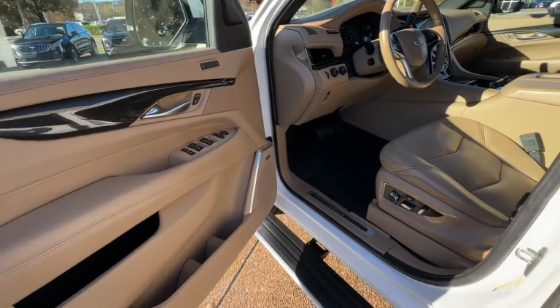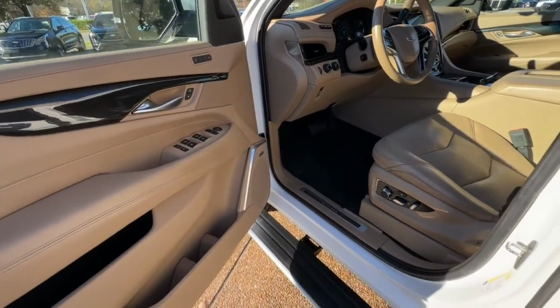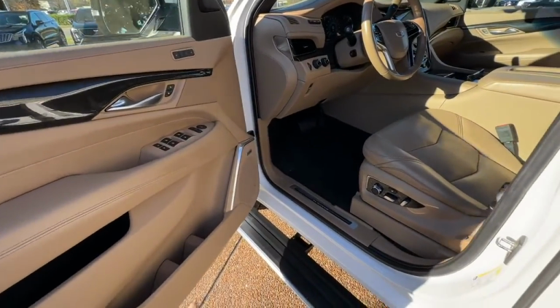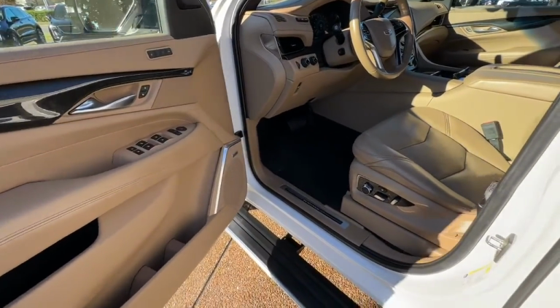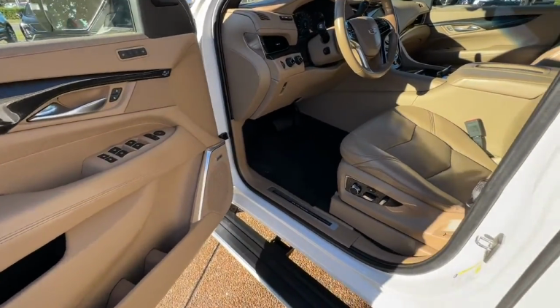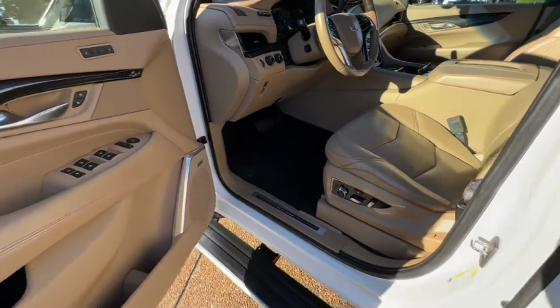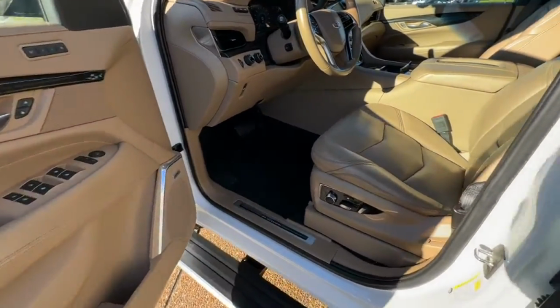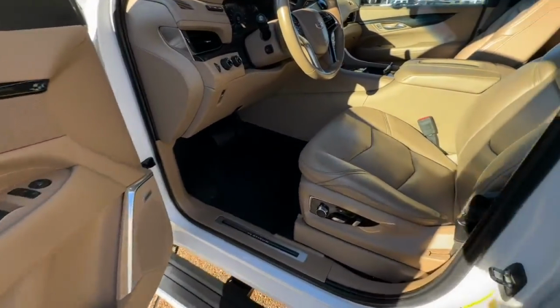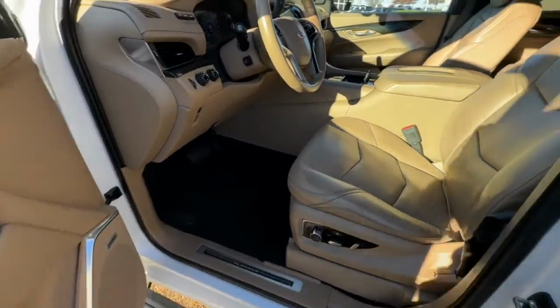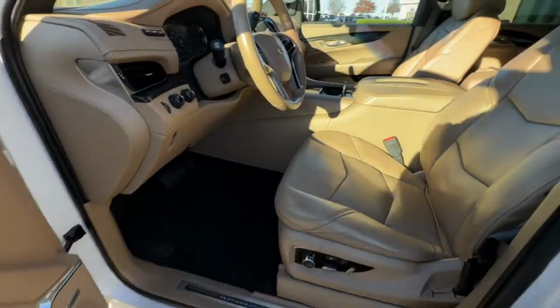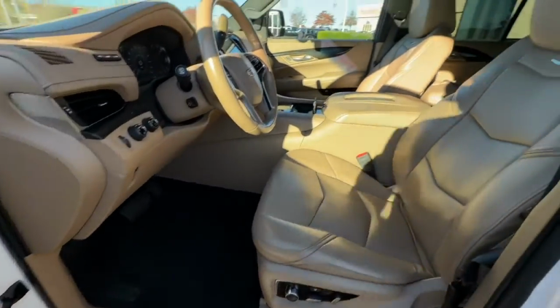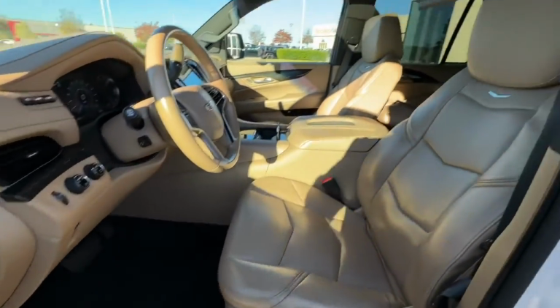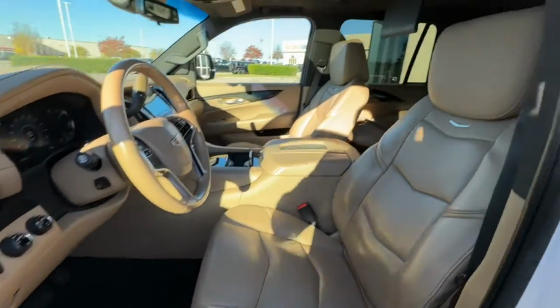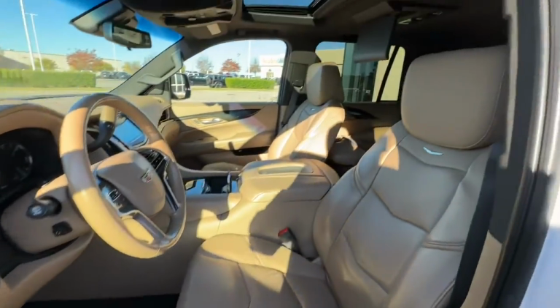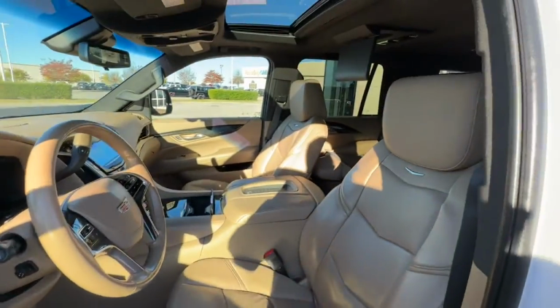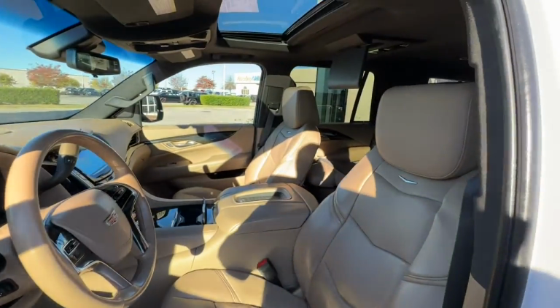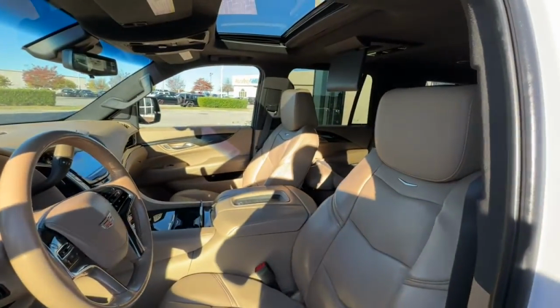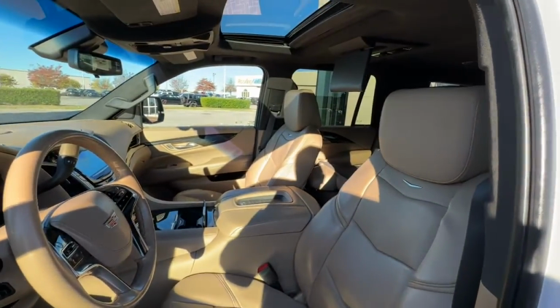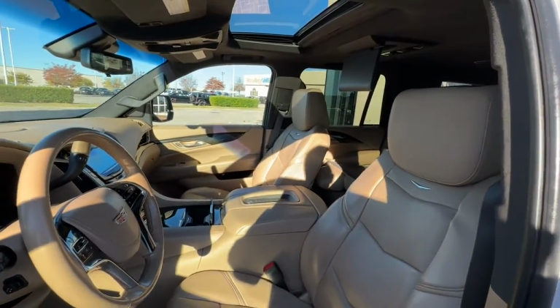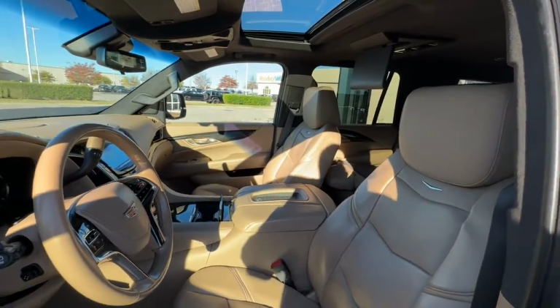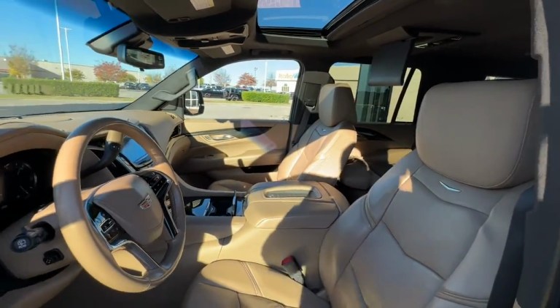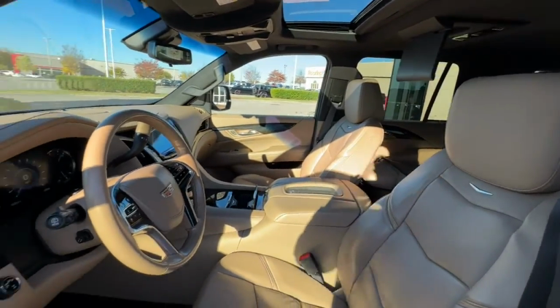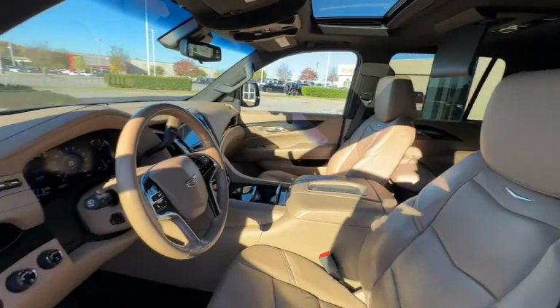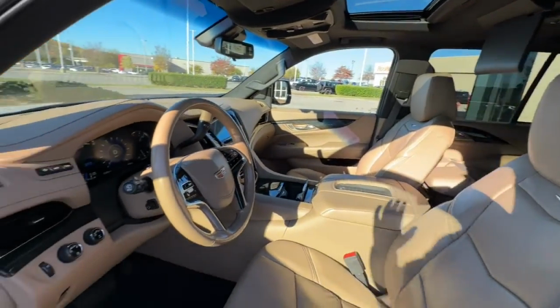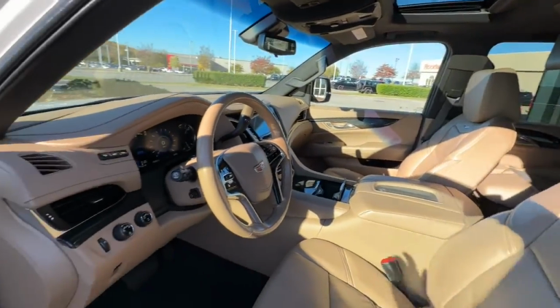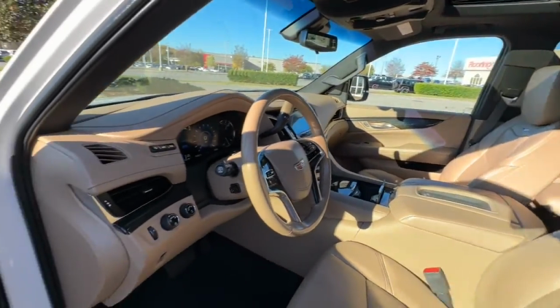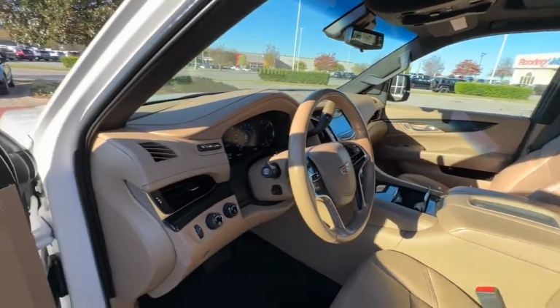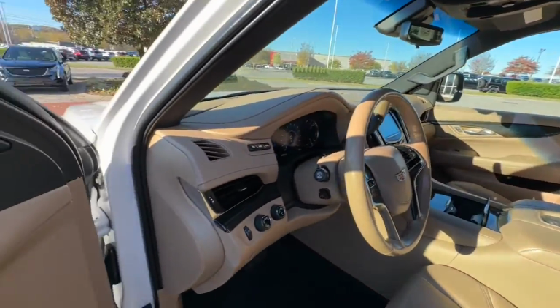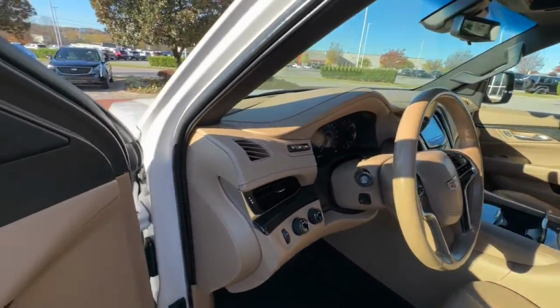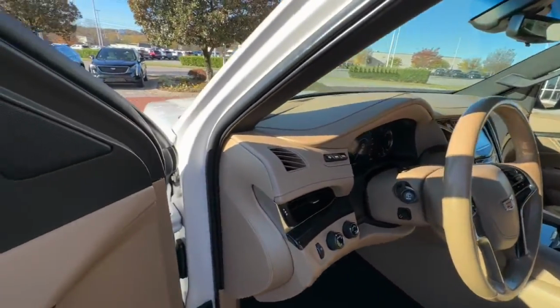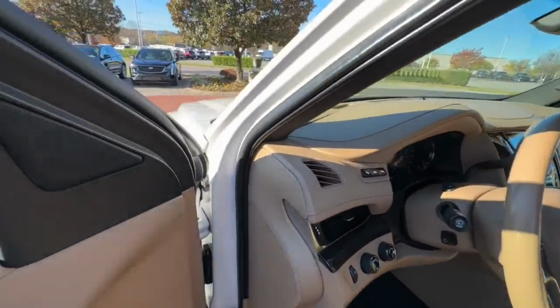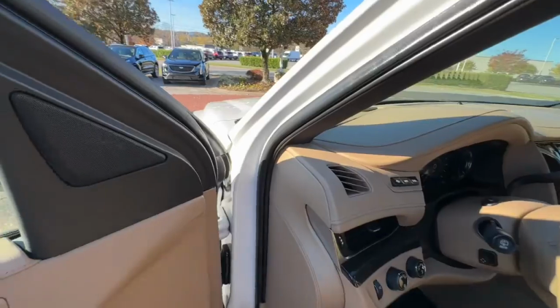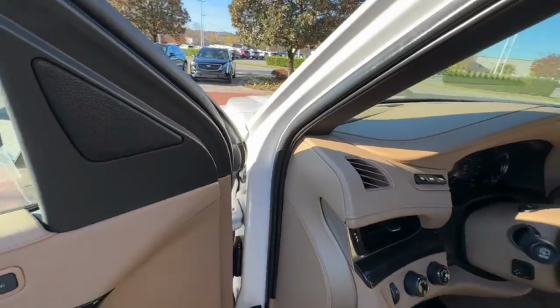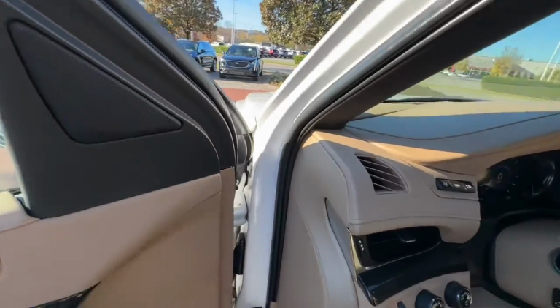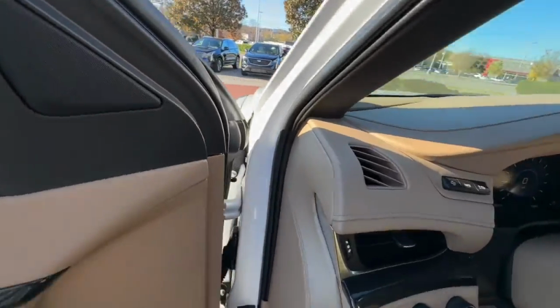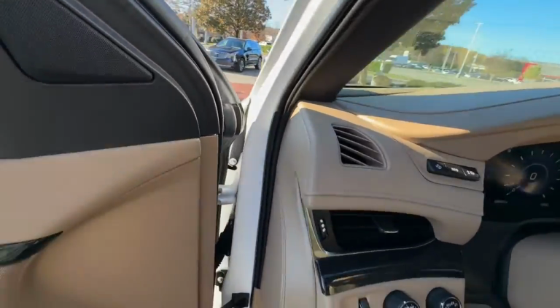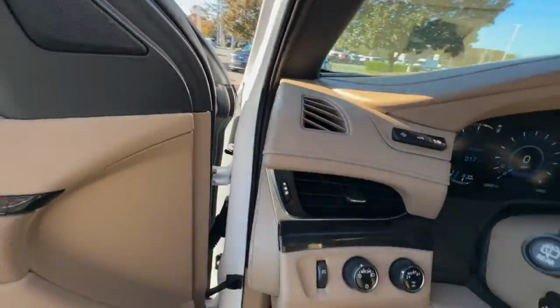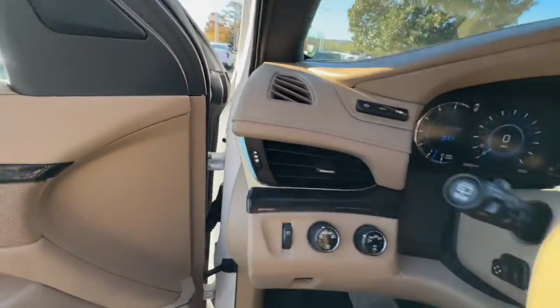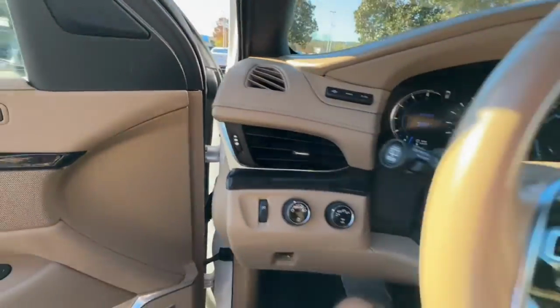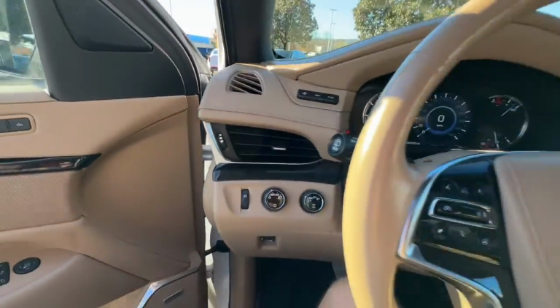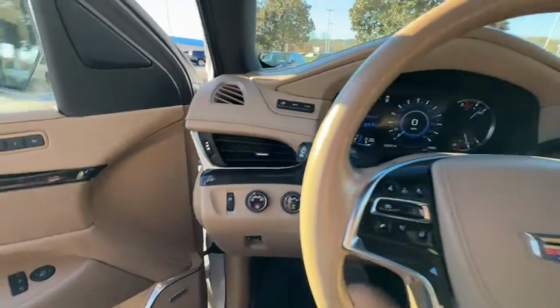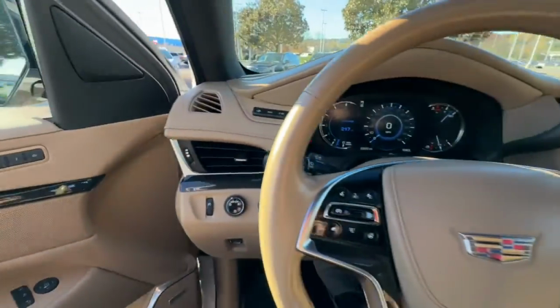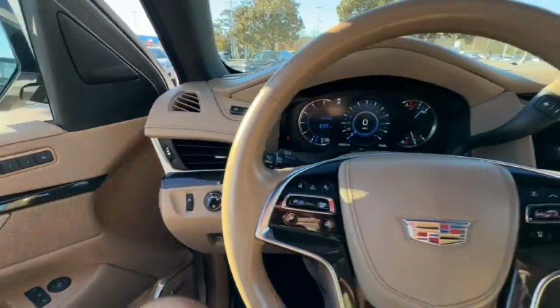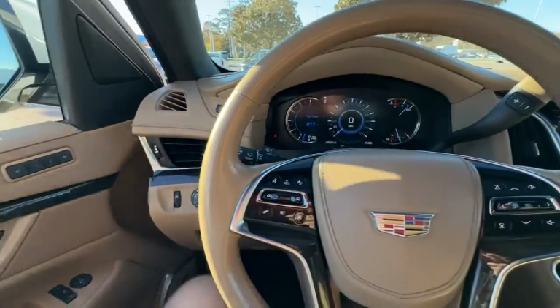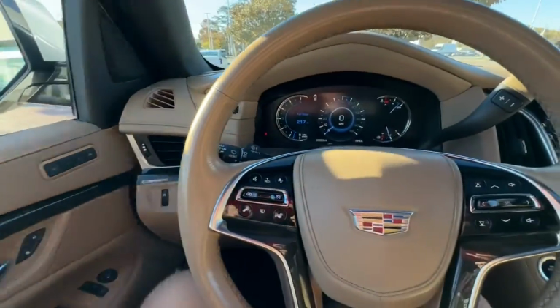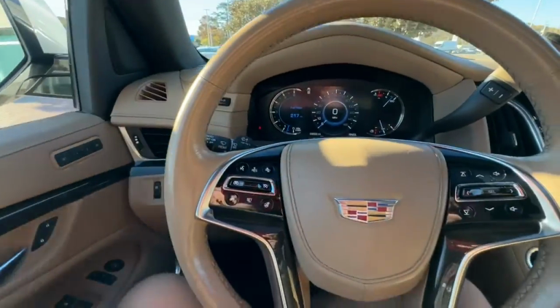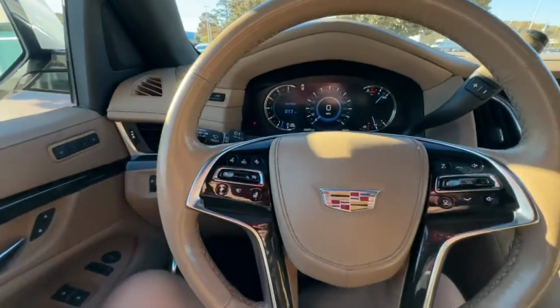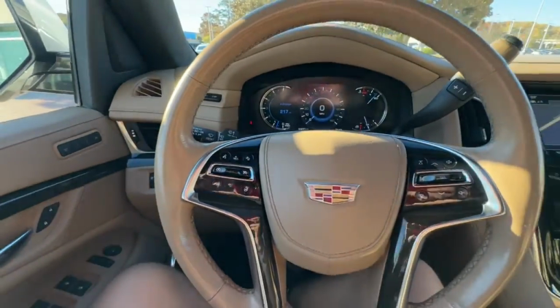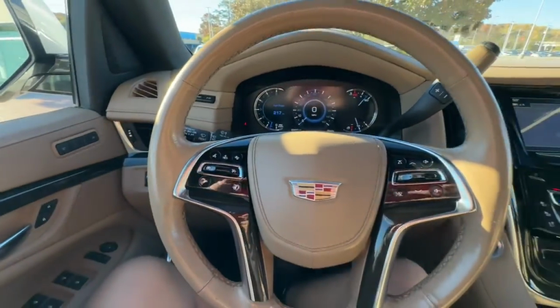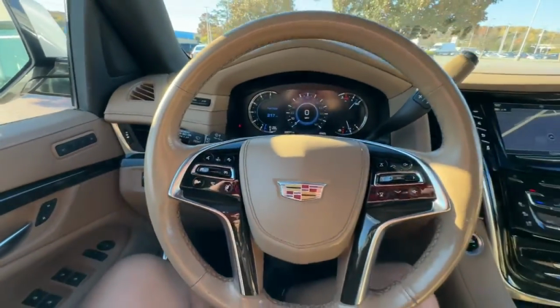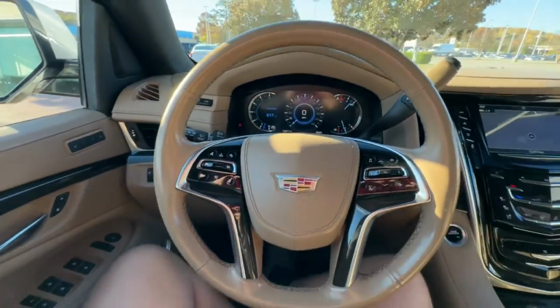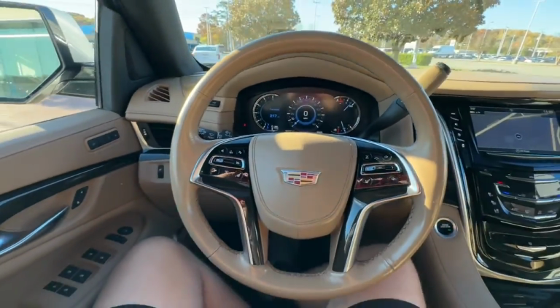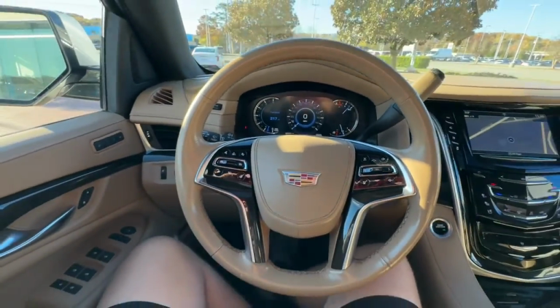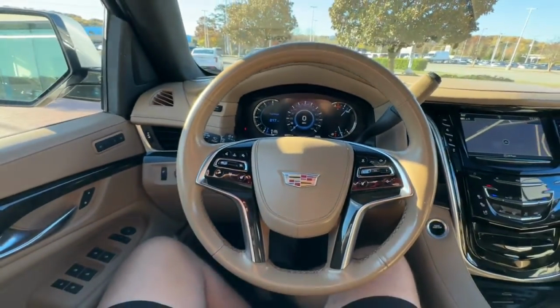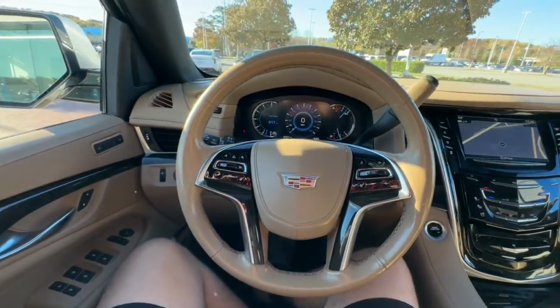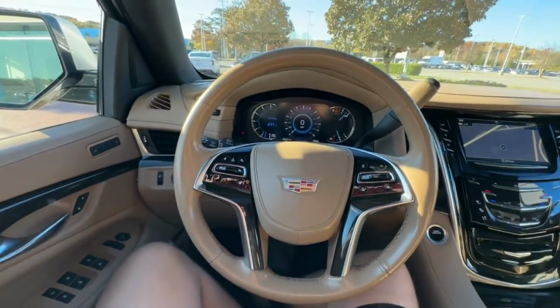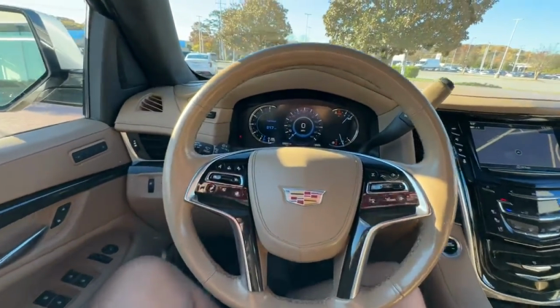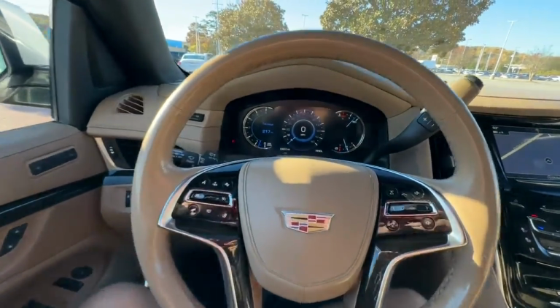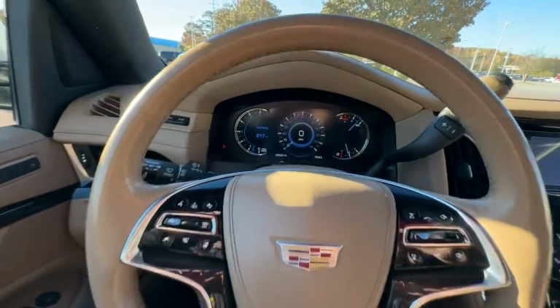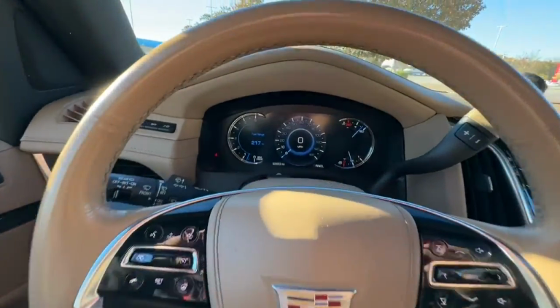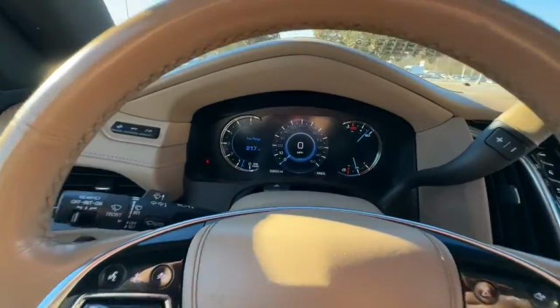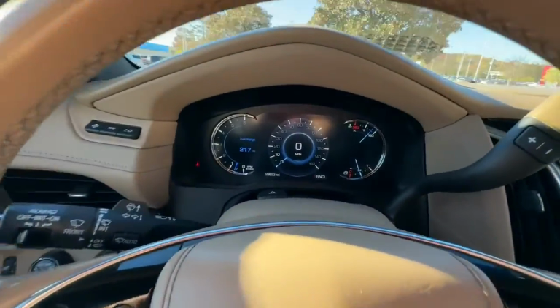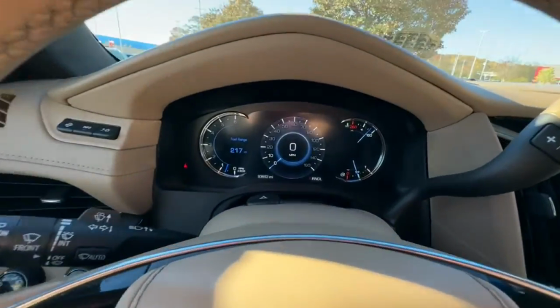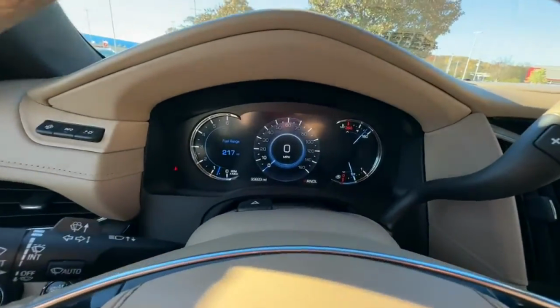Hands-free liftgate, navigation system, eight-cylinder engine, heated mirrors, four-wheel drive, remote engine start.